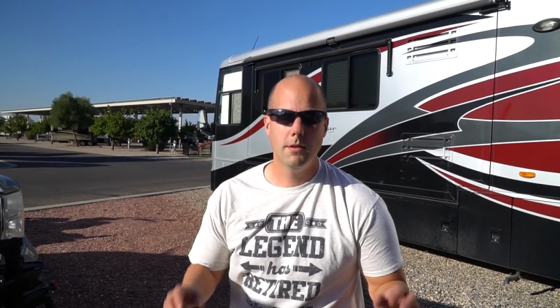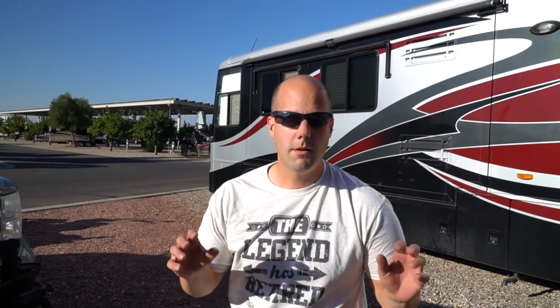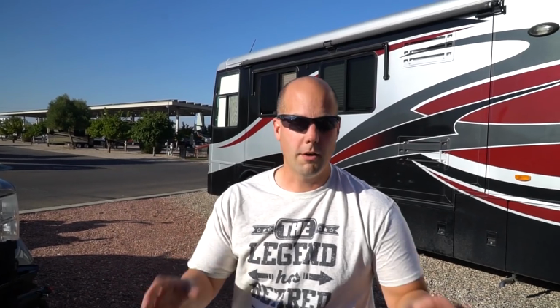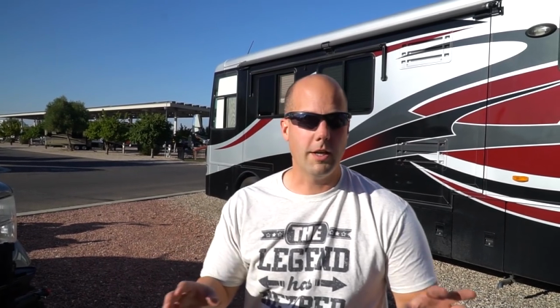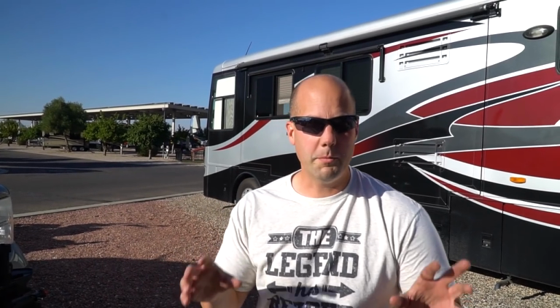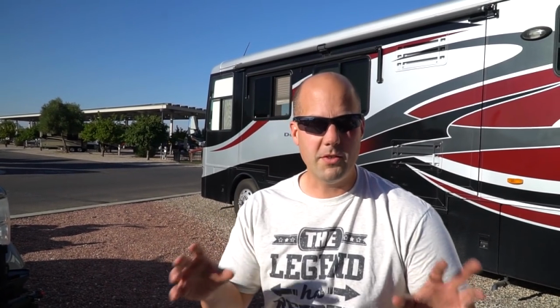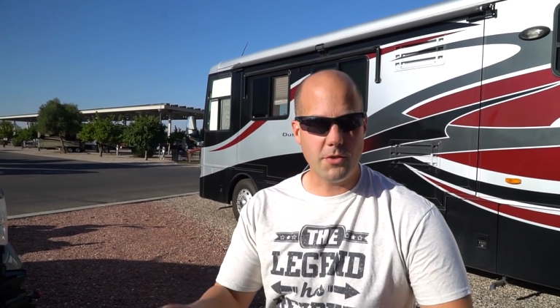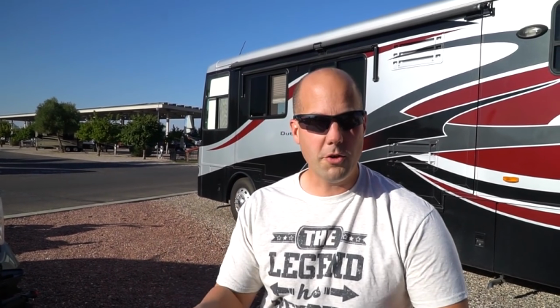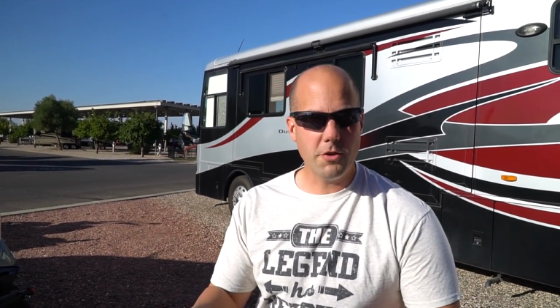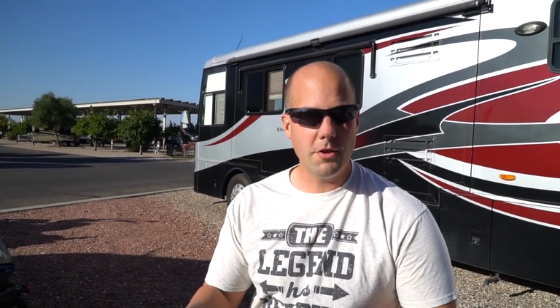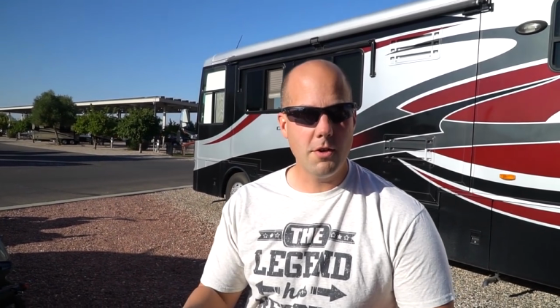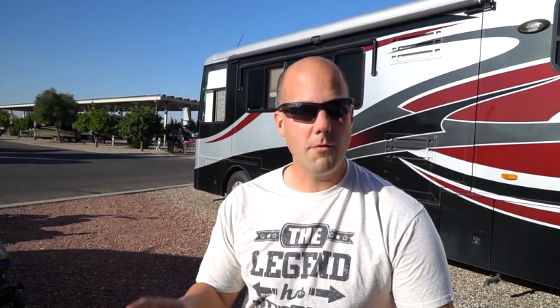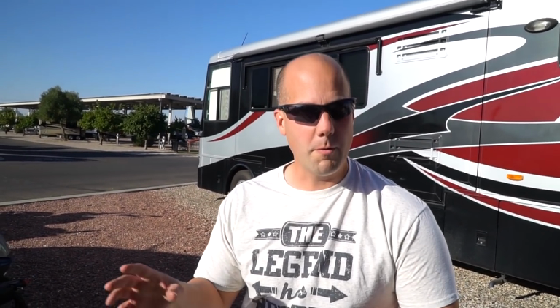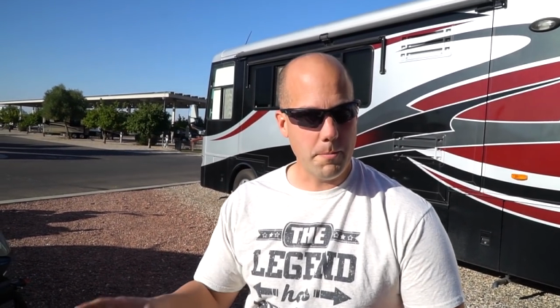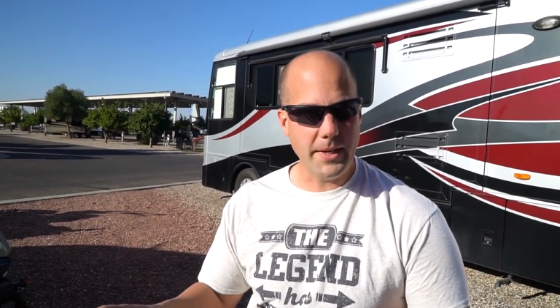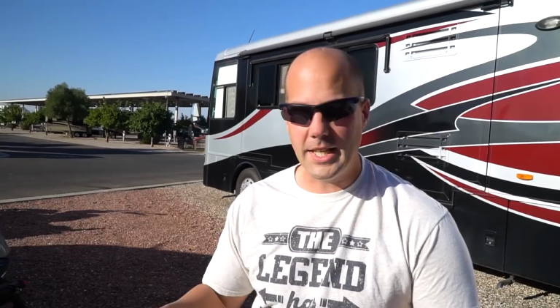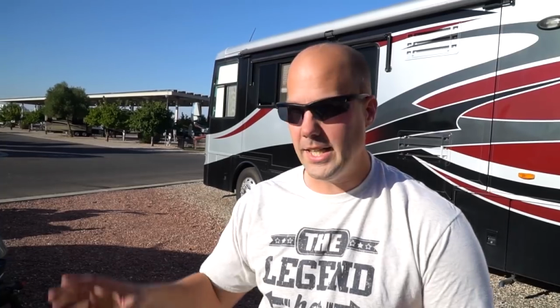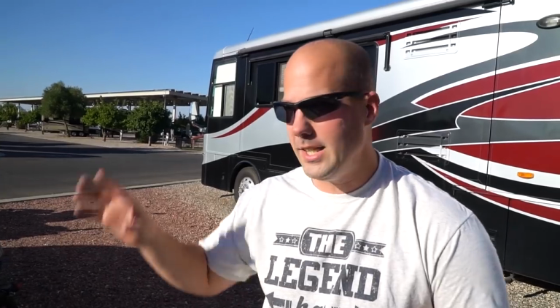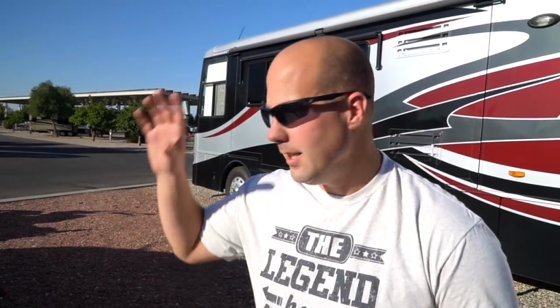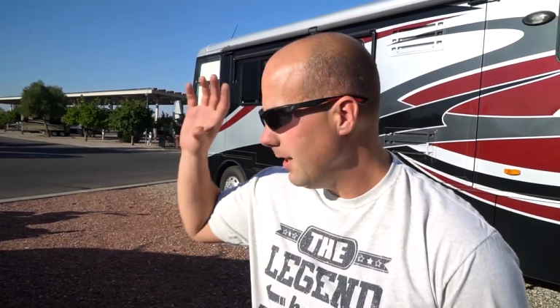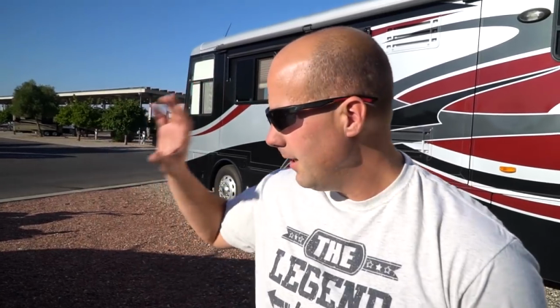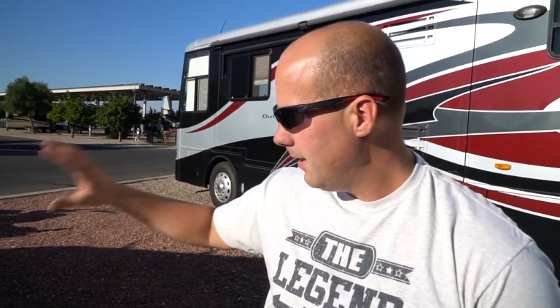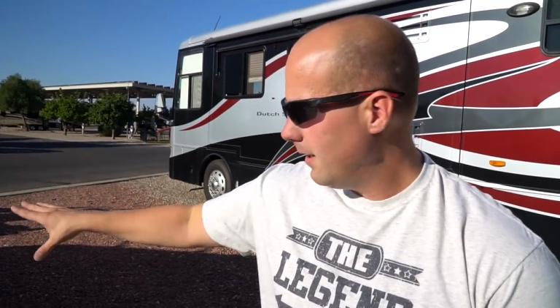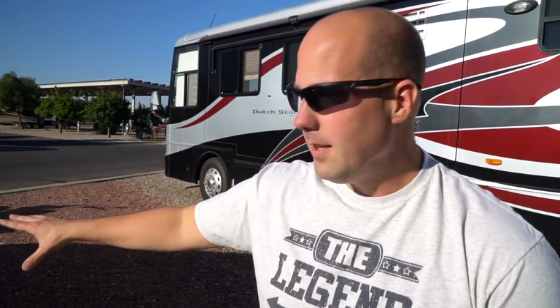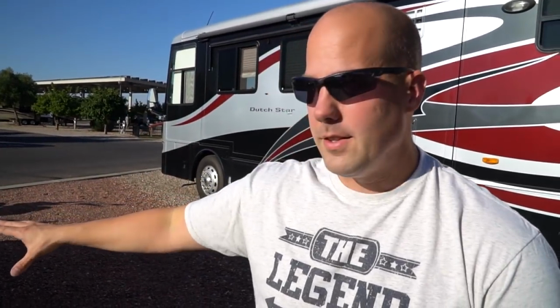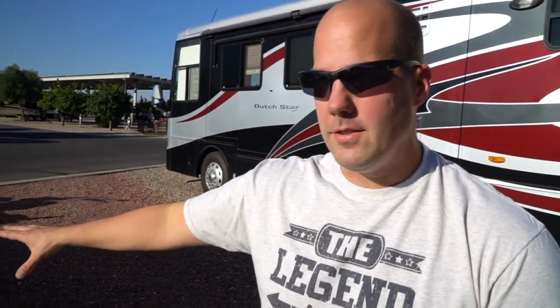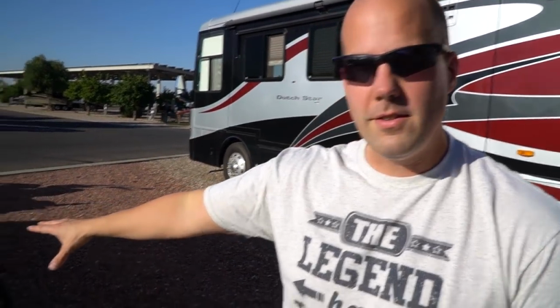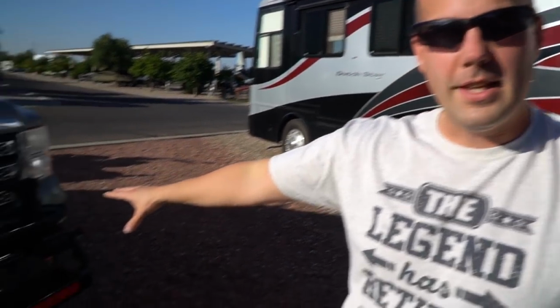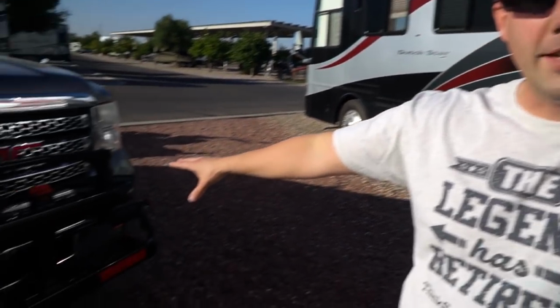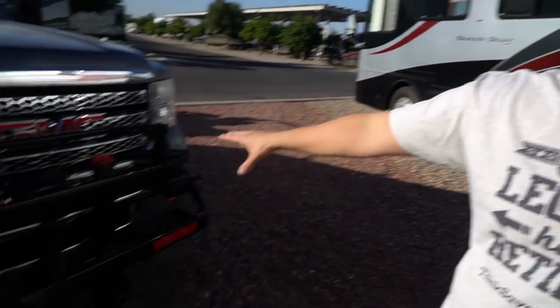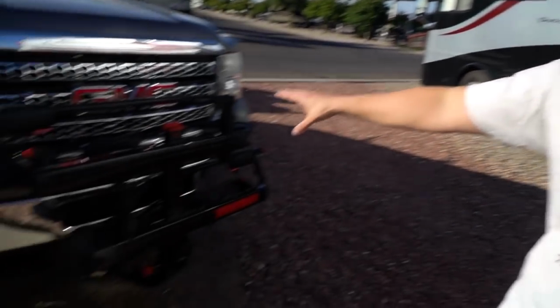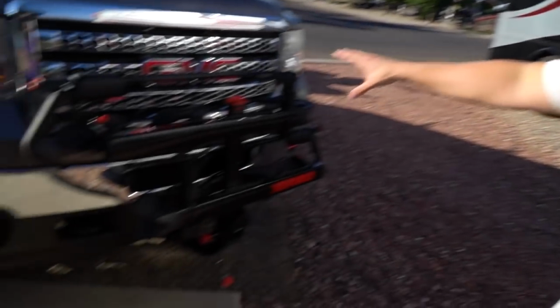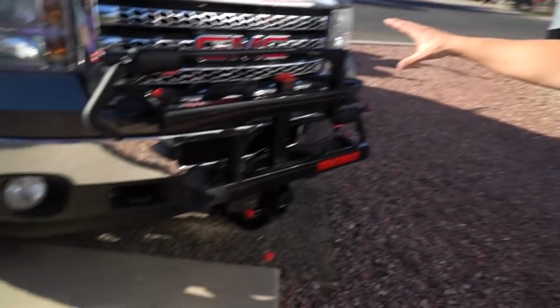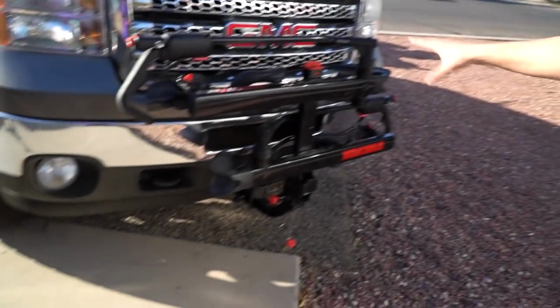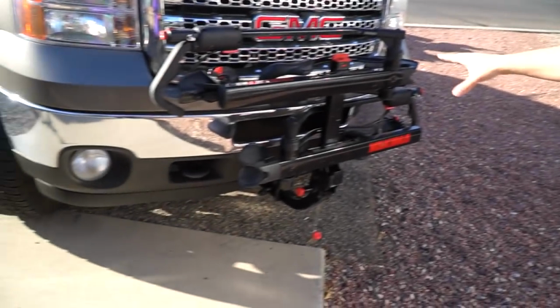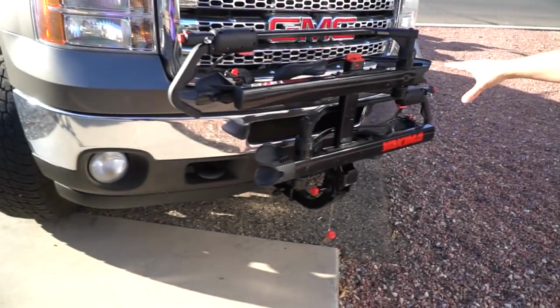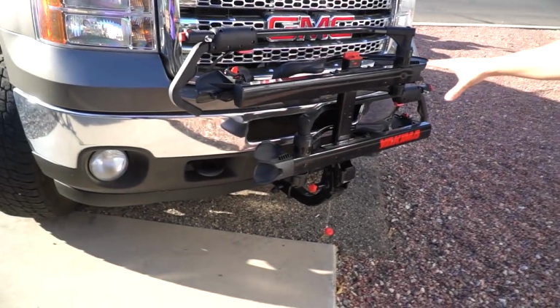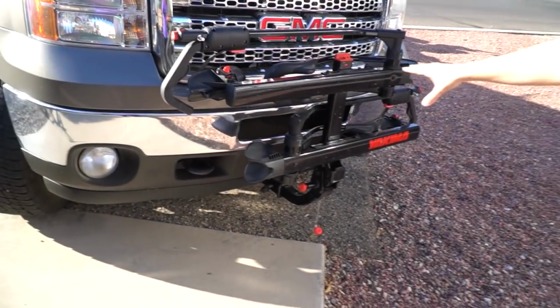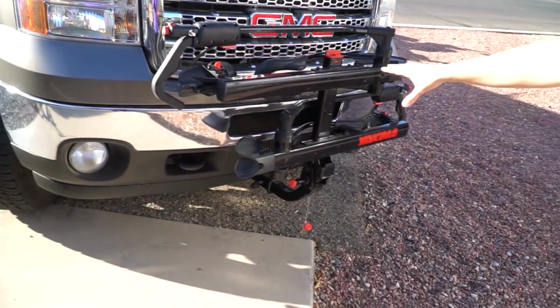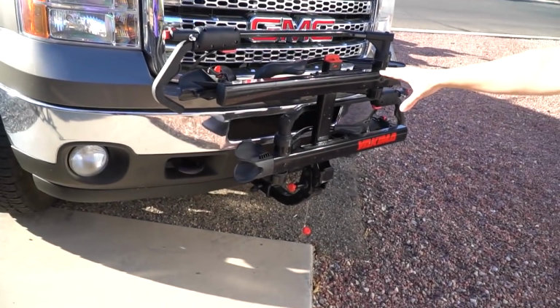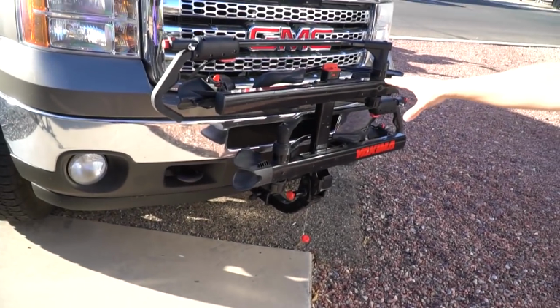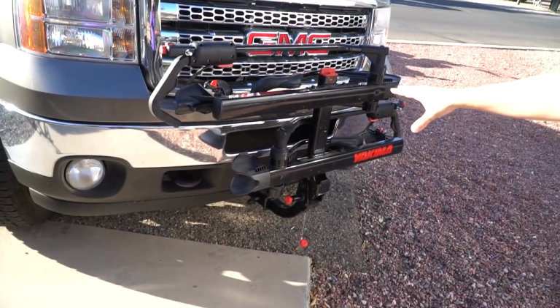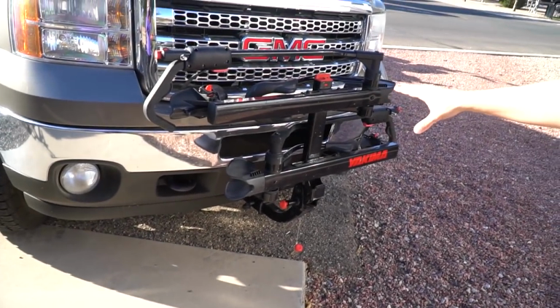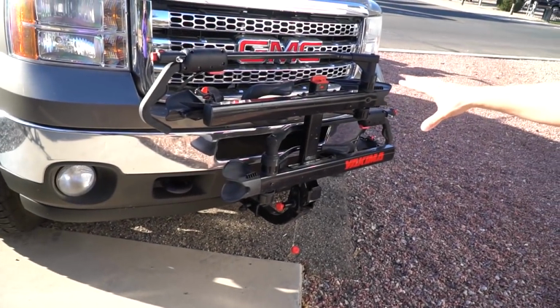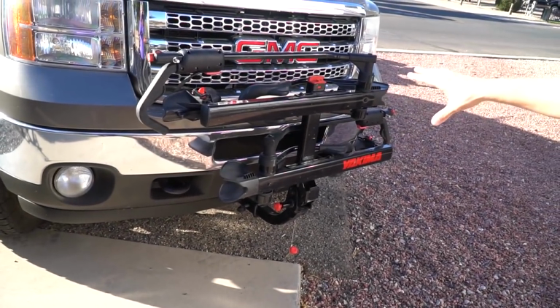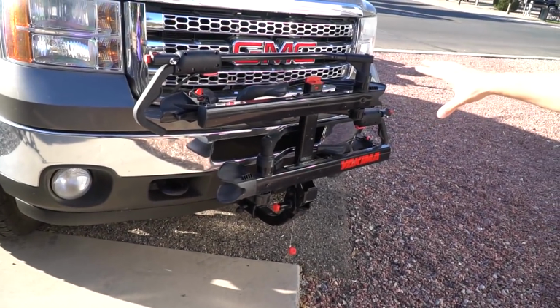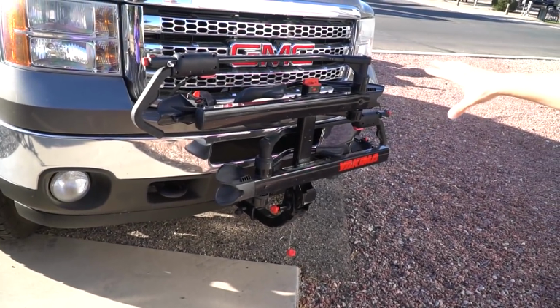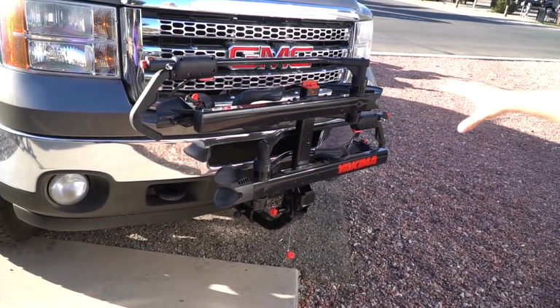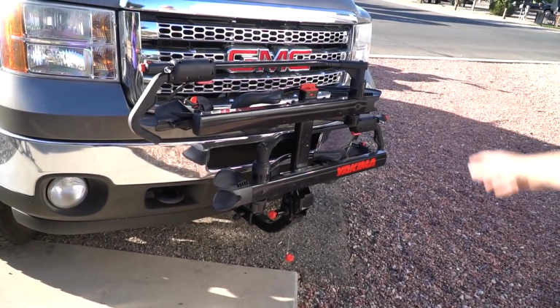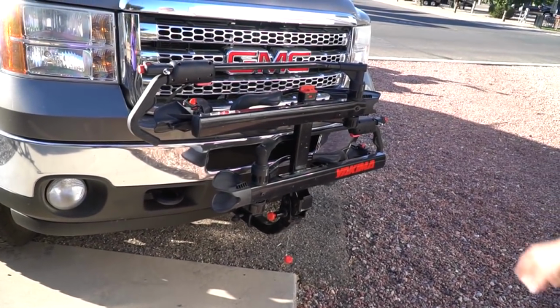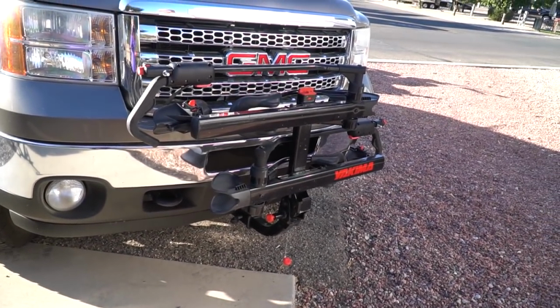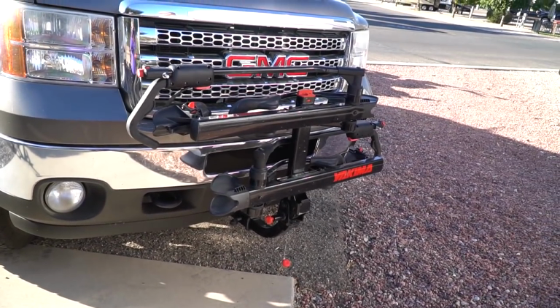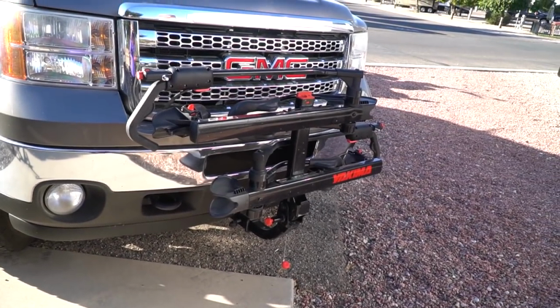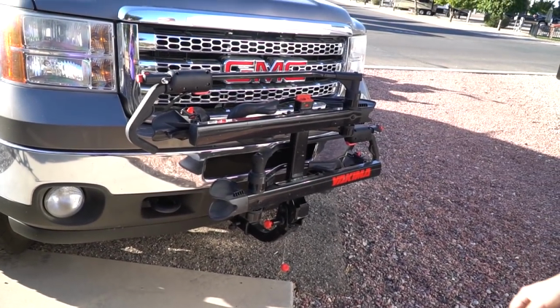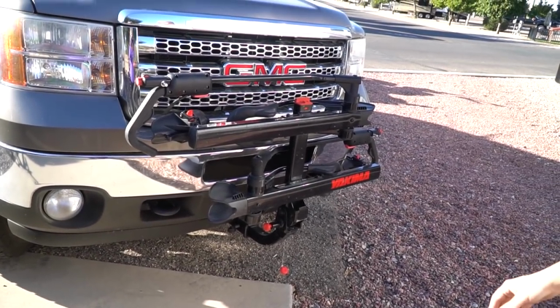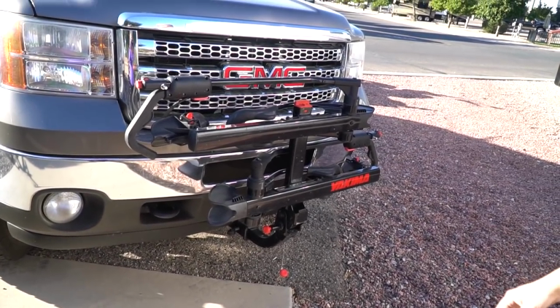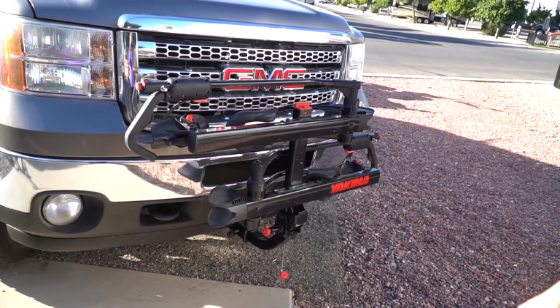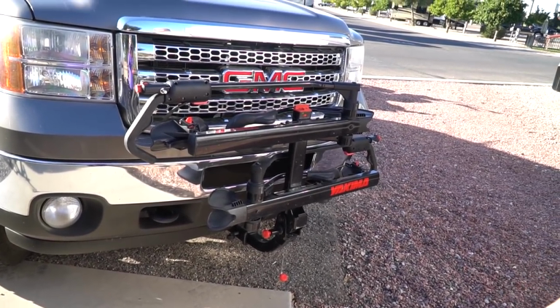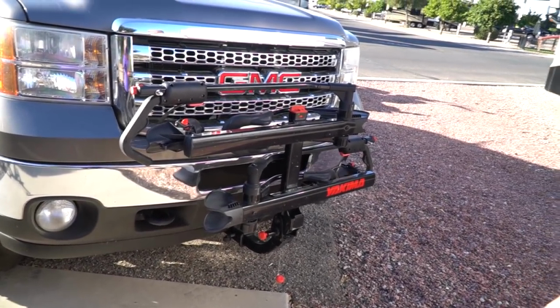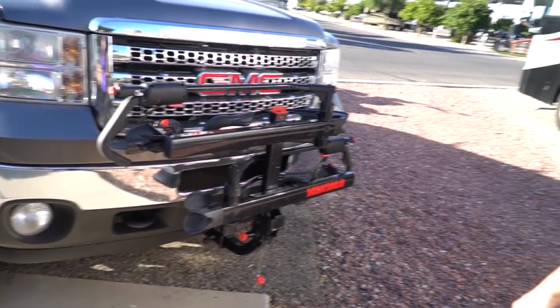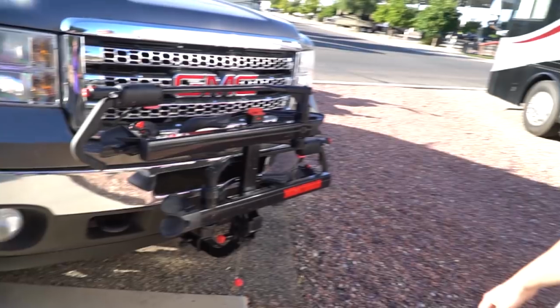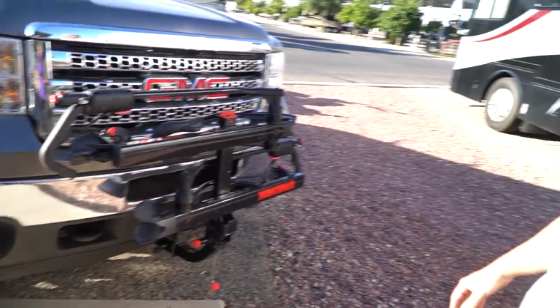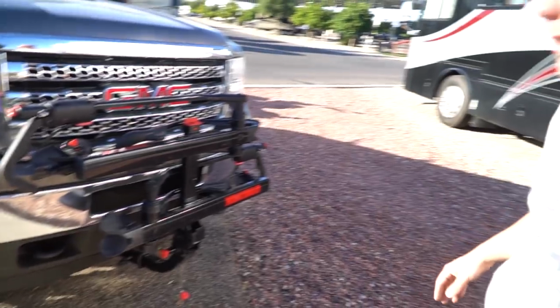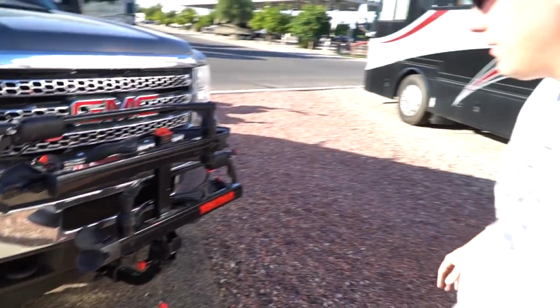I'm going to start from the beginning. This is the hitch as we normally drive with it, obviously without the bikes.